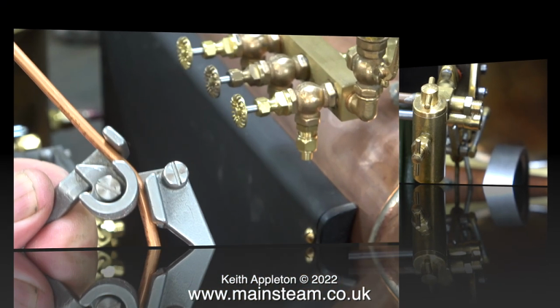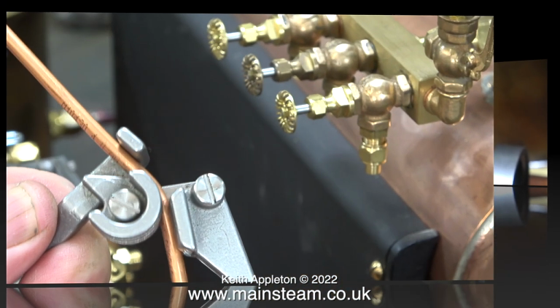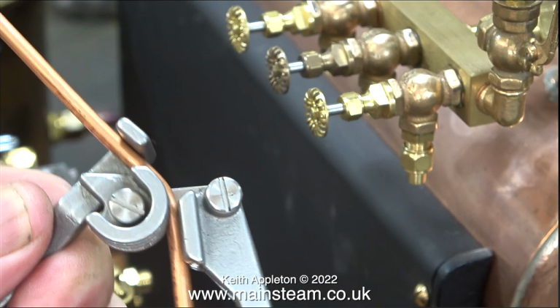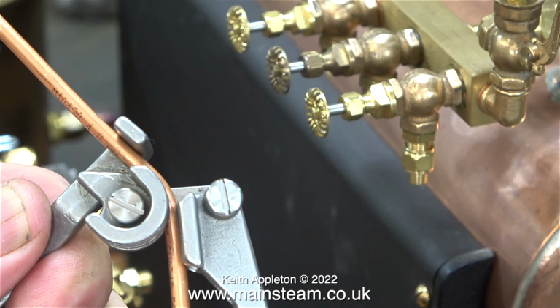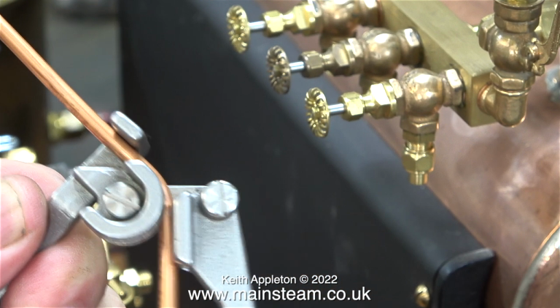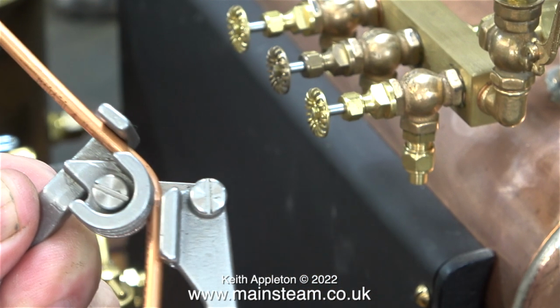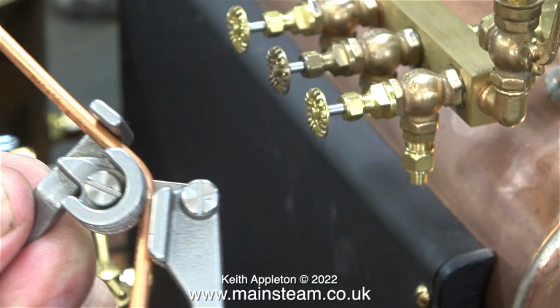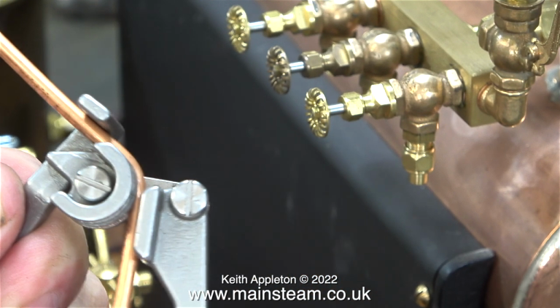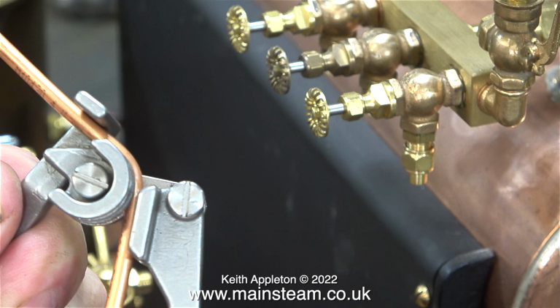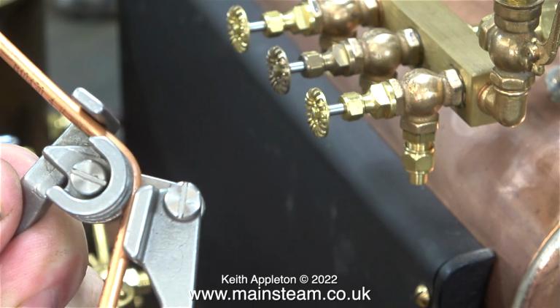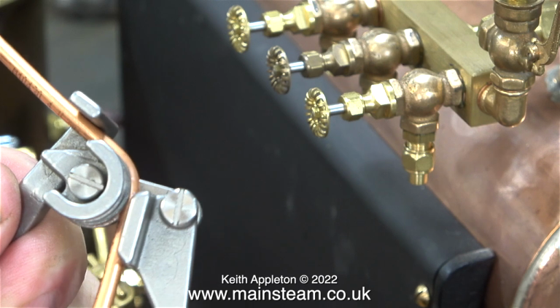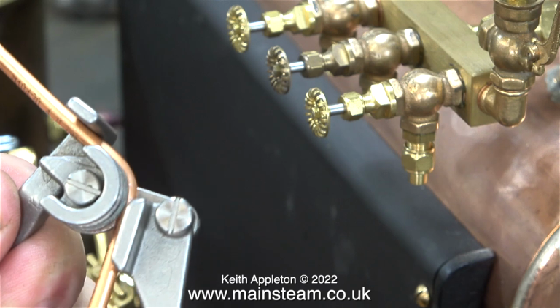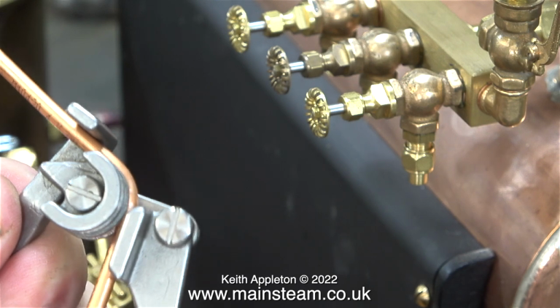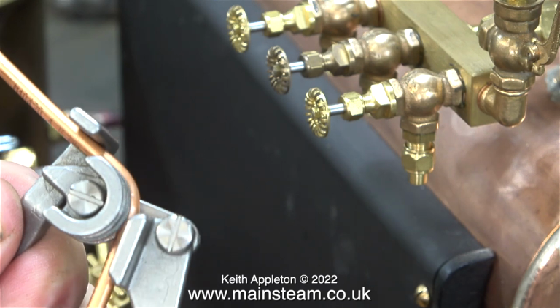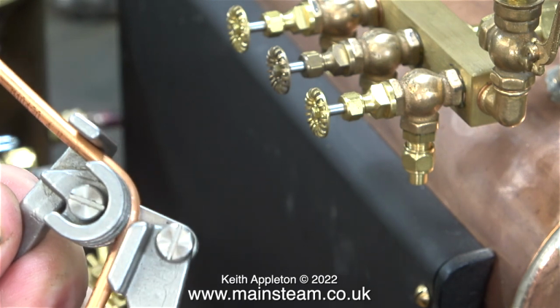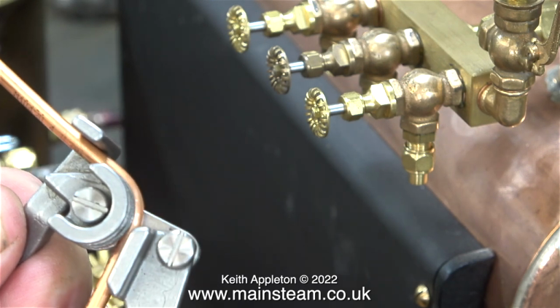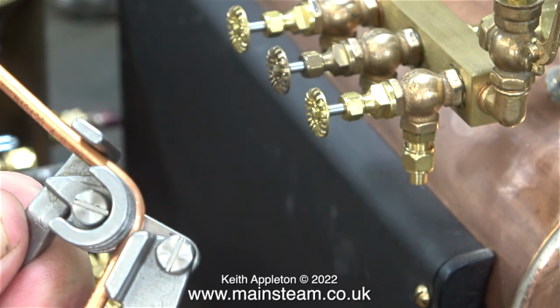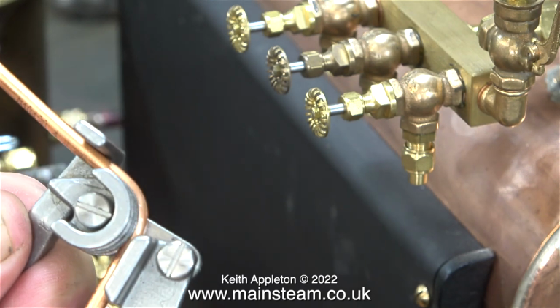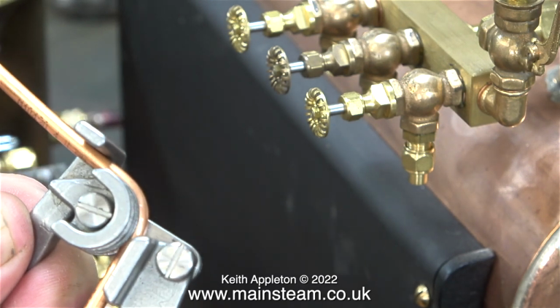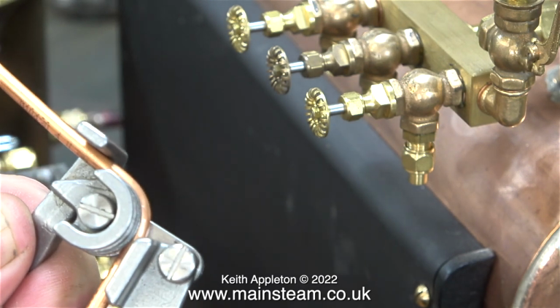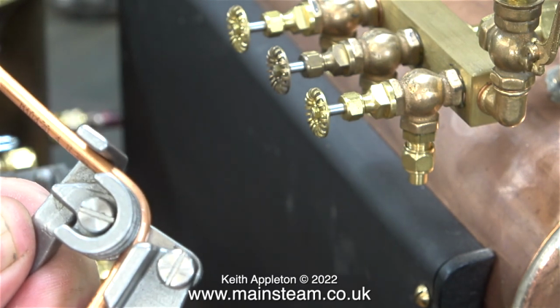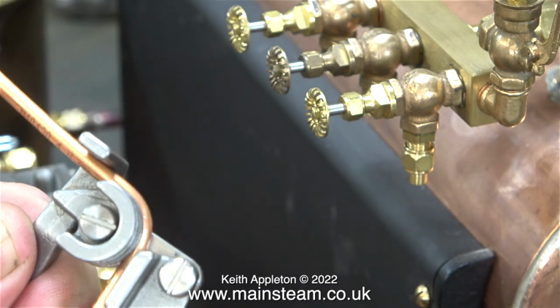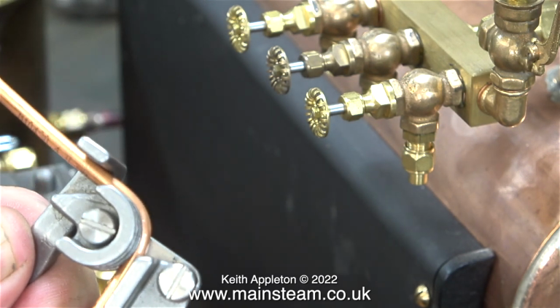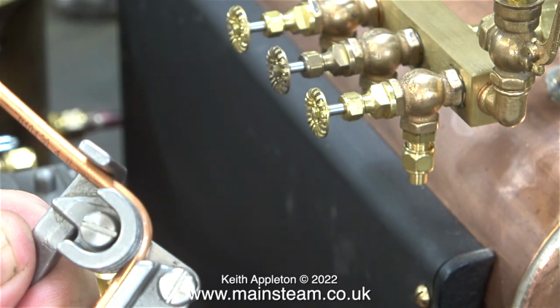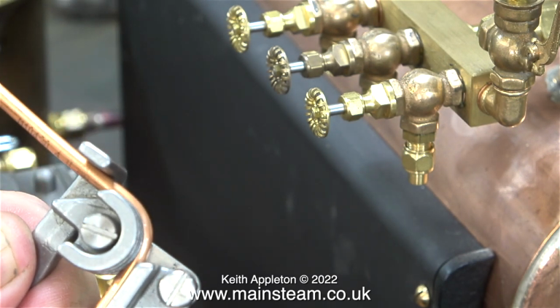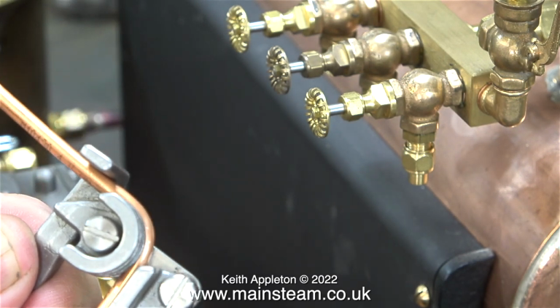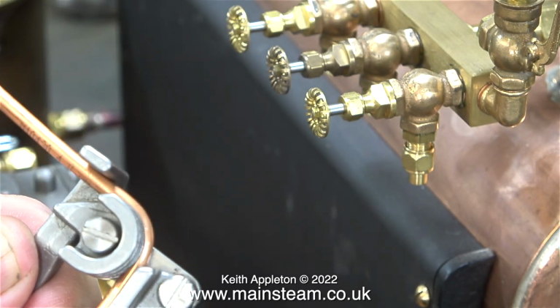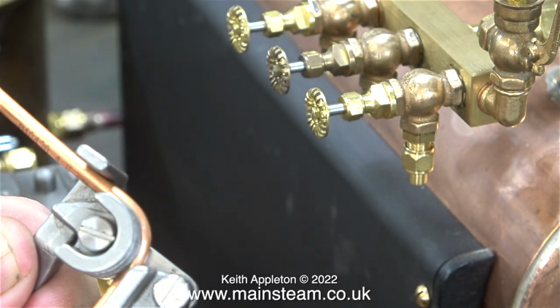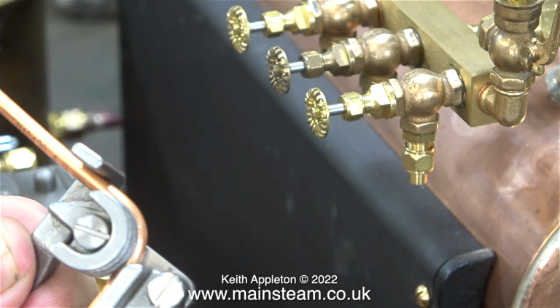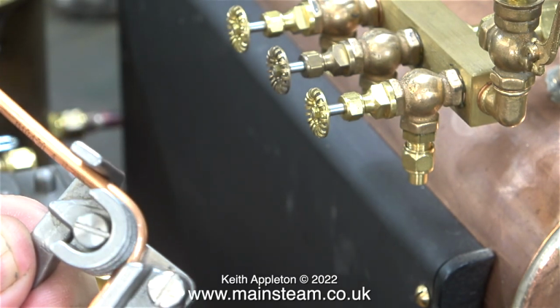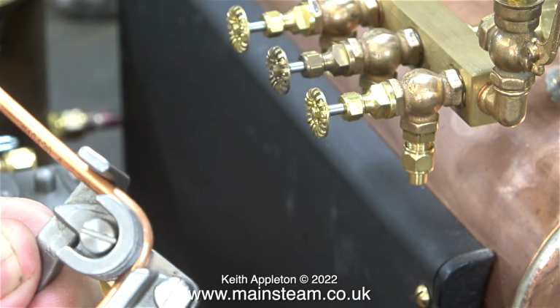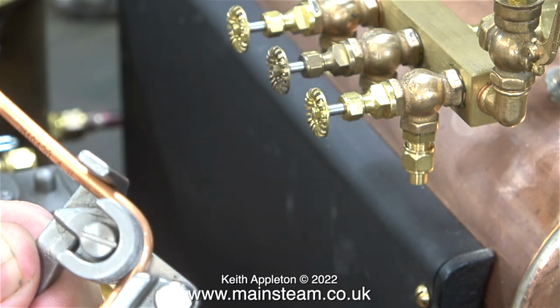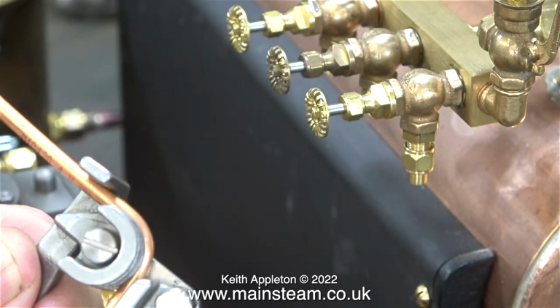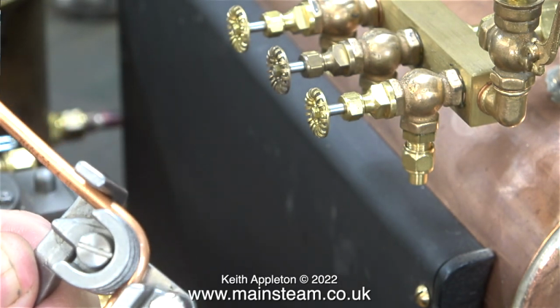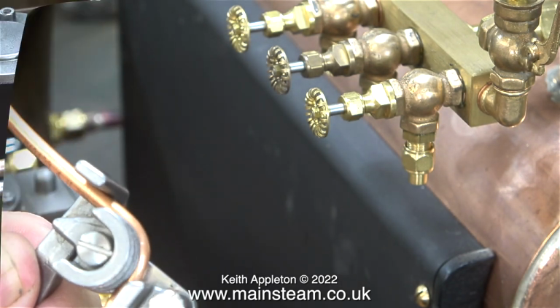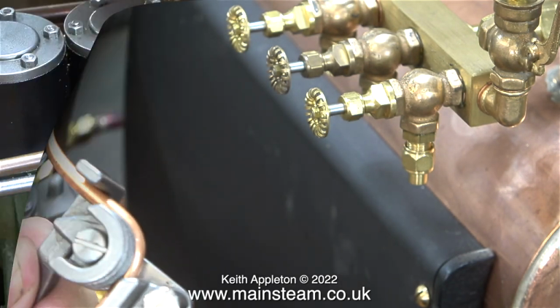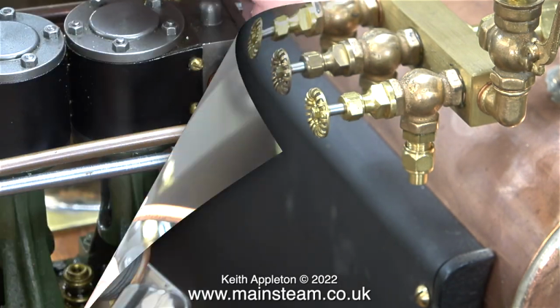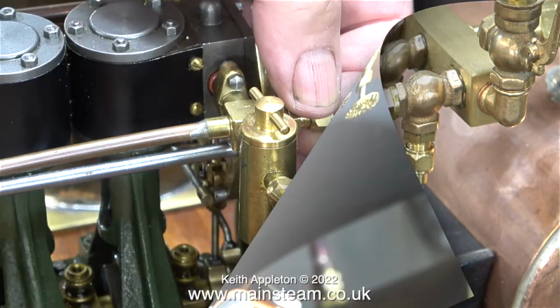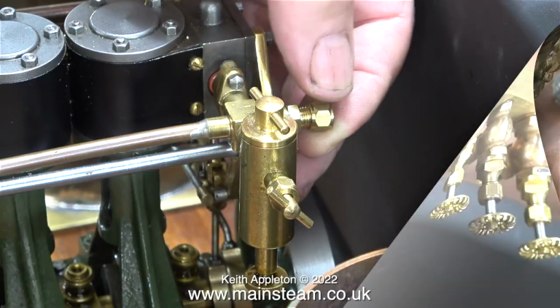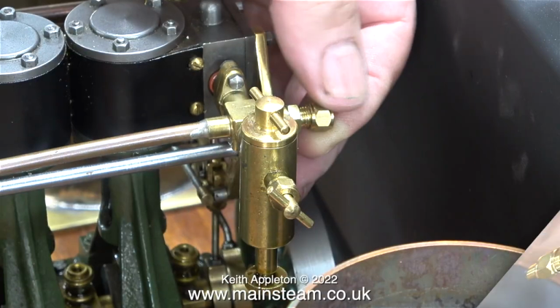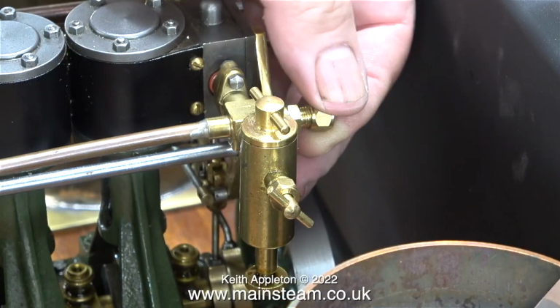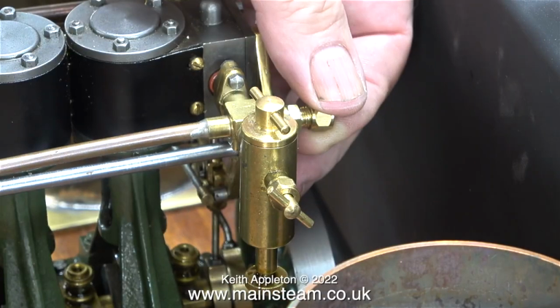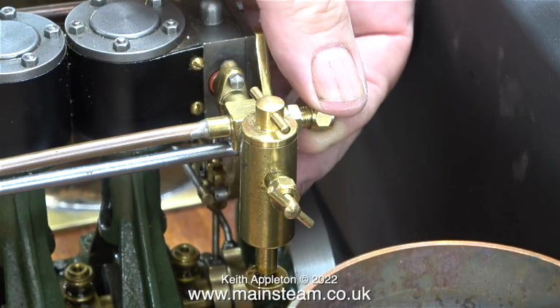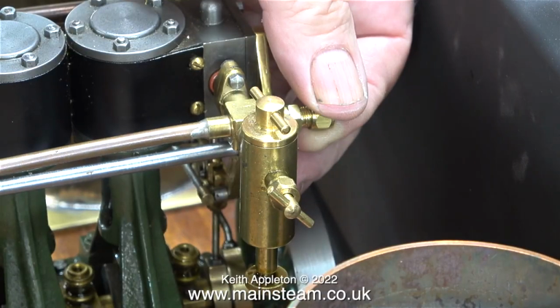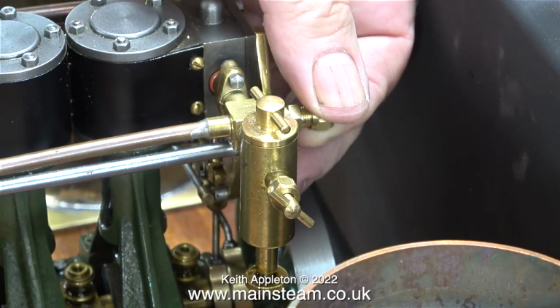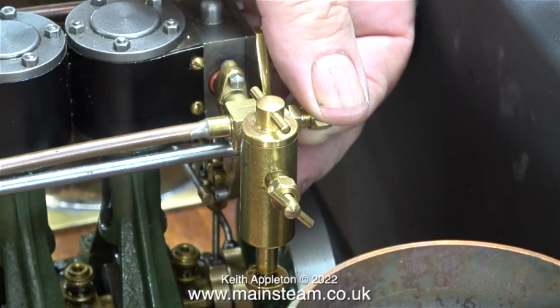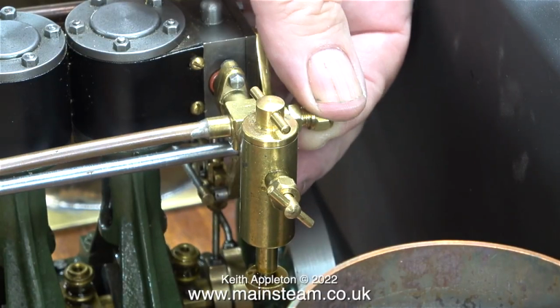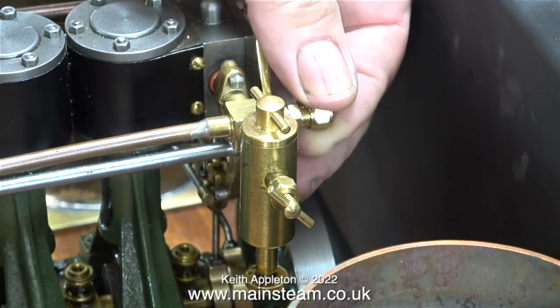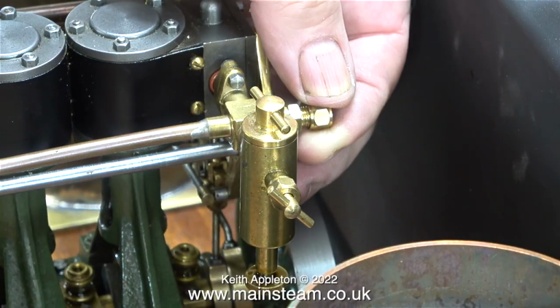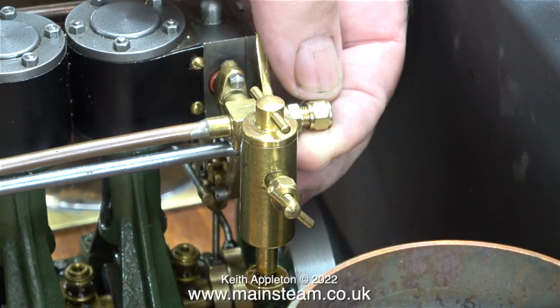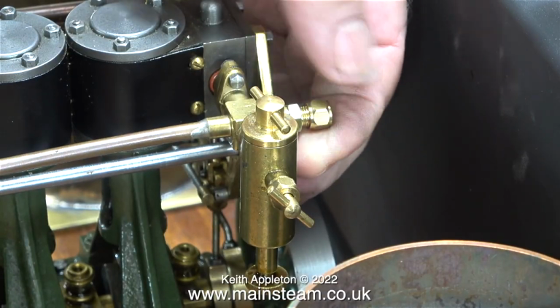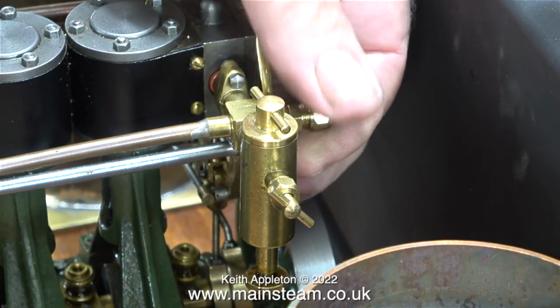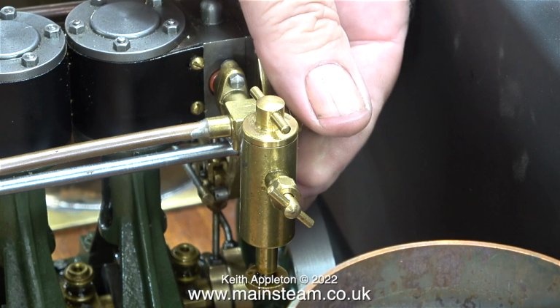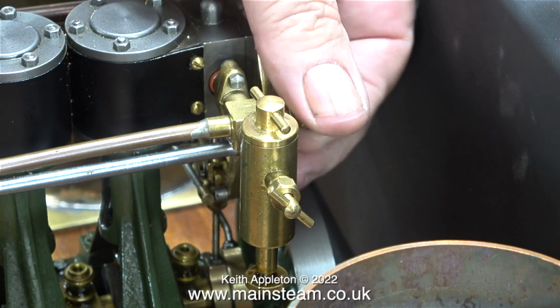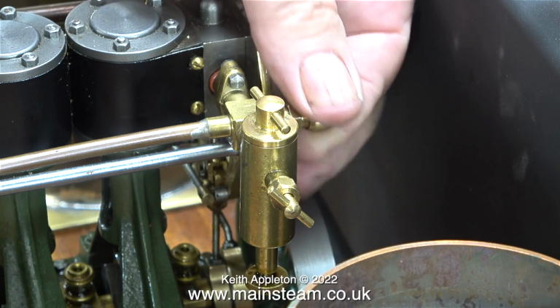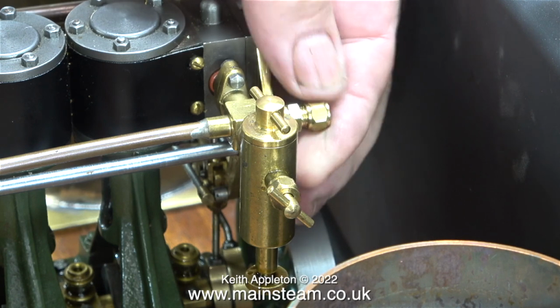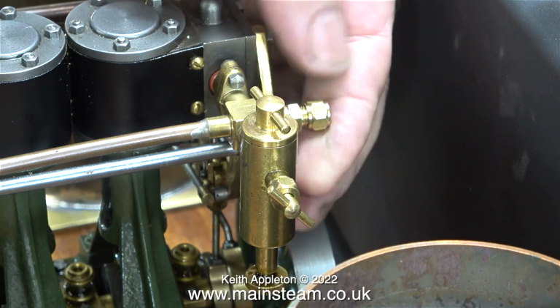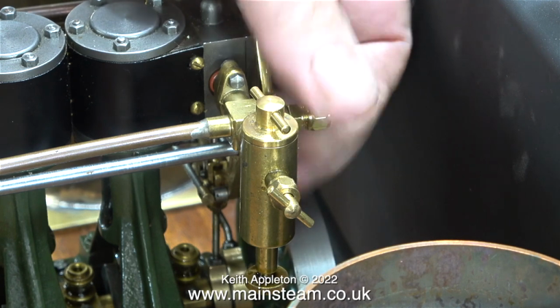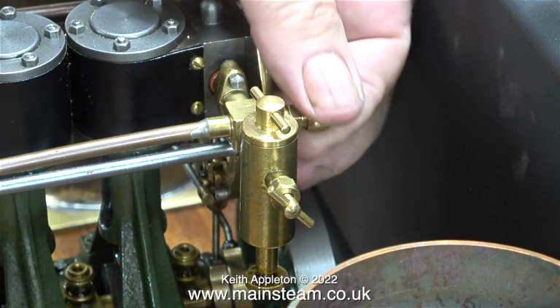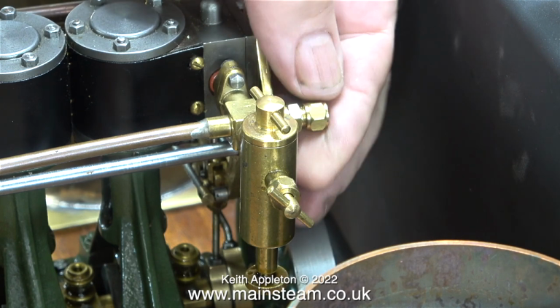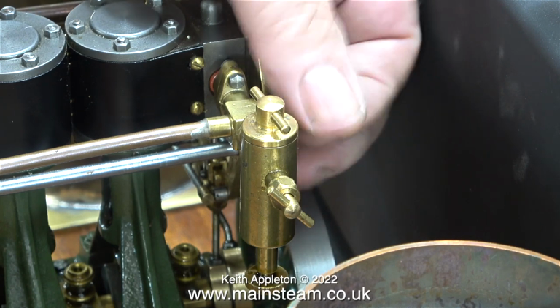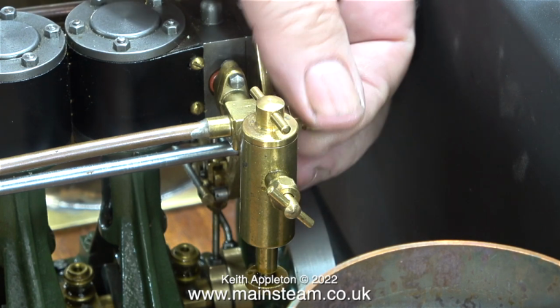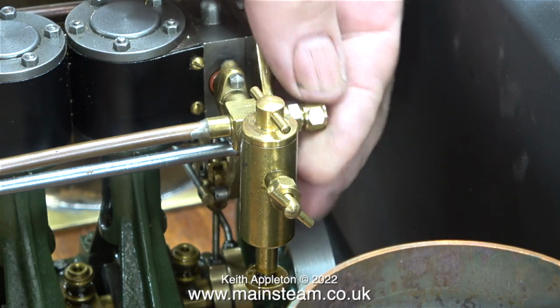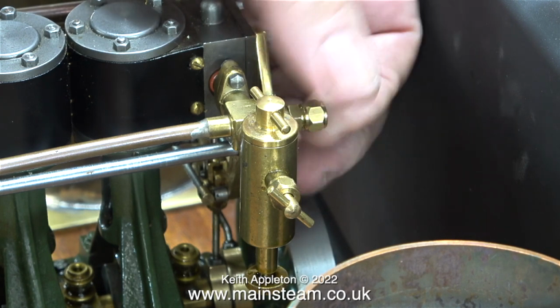This is a Microcosm very small pipe bender, and it's really good for bending 5/32-inch diameter pipe.